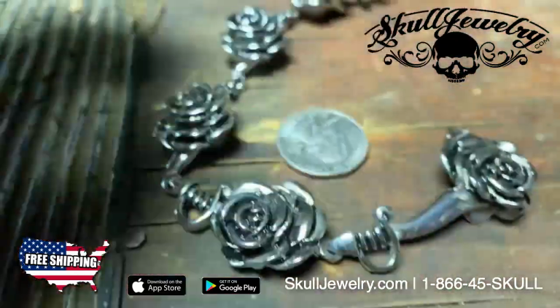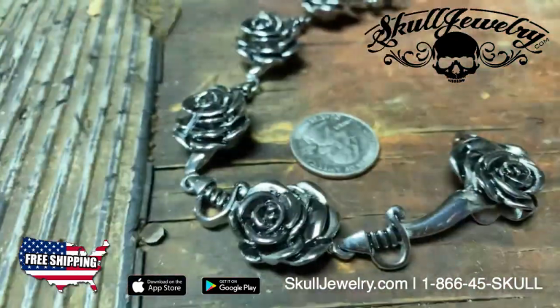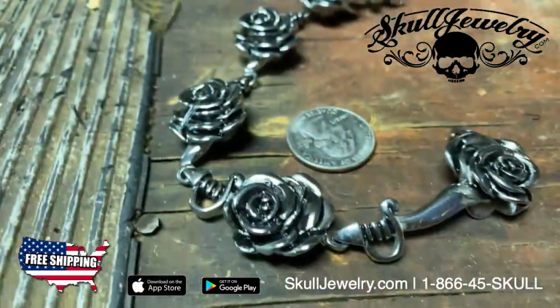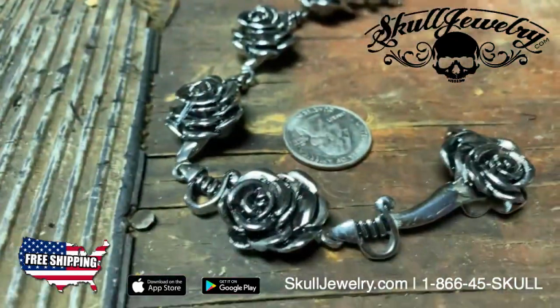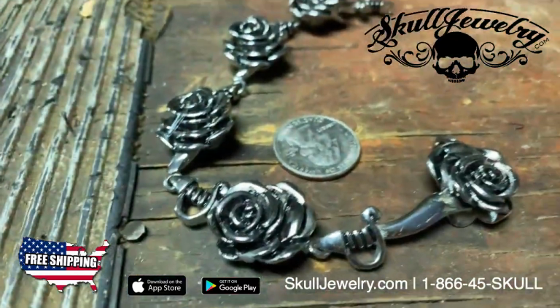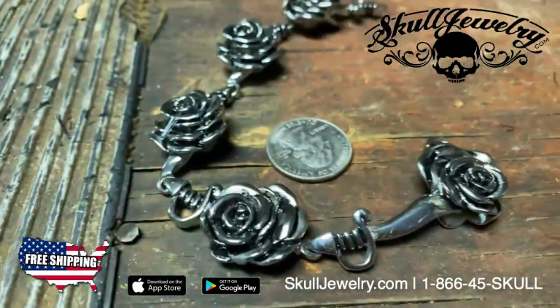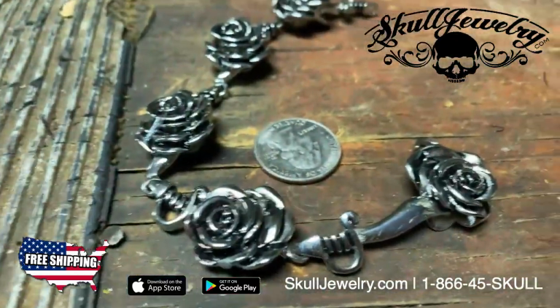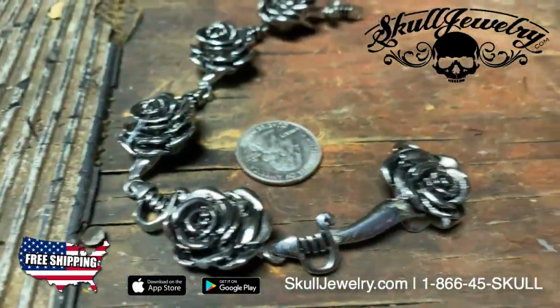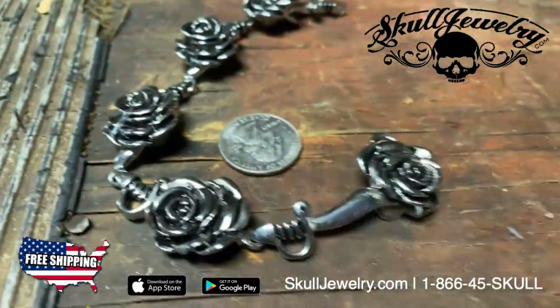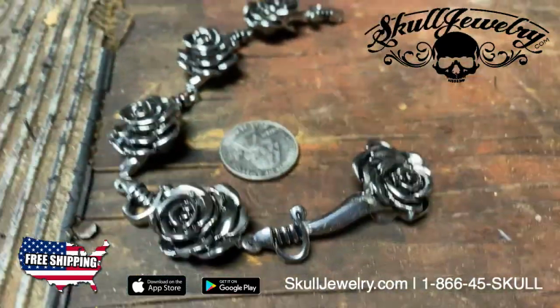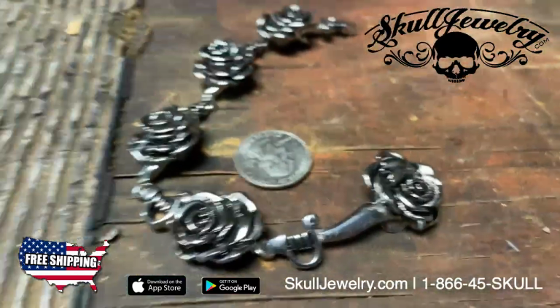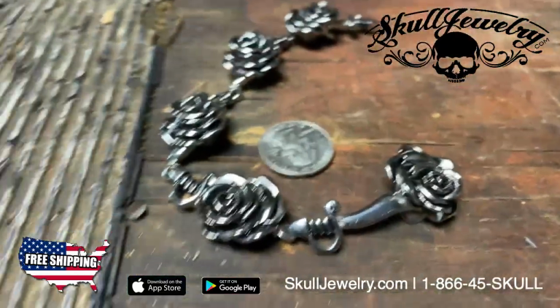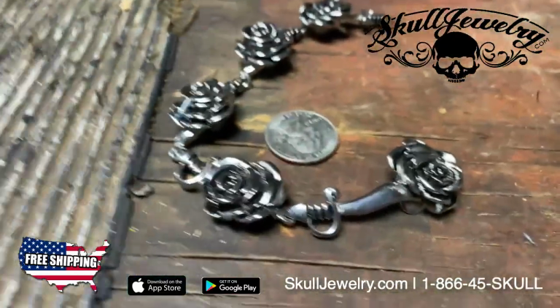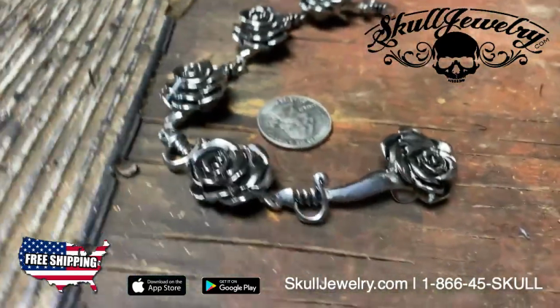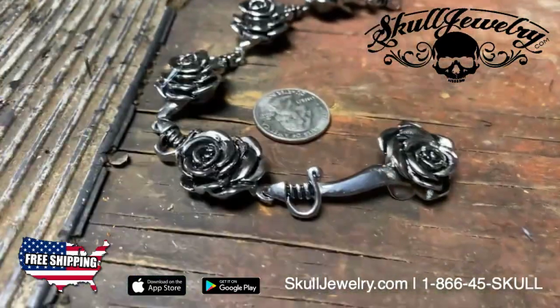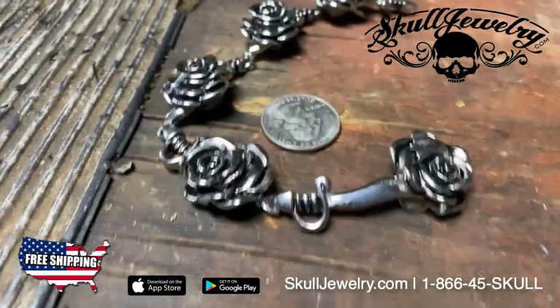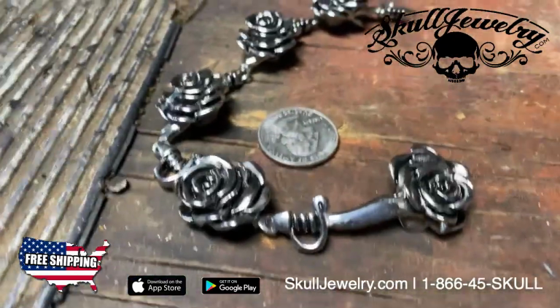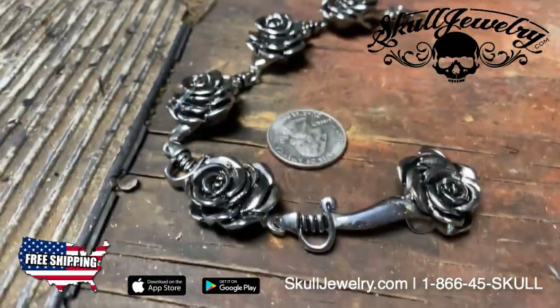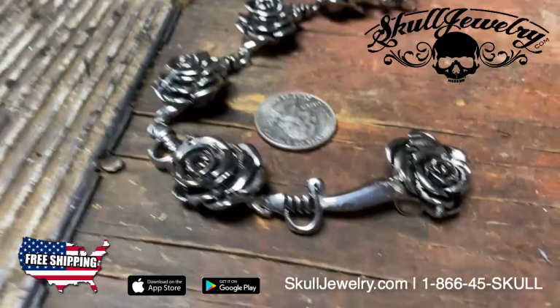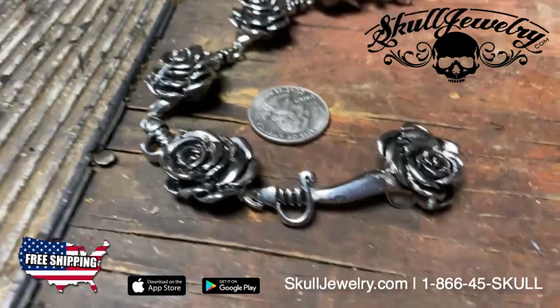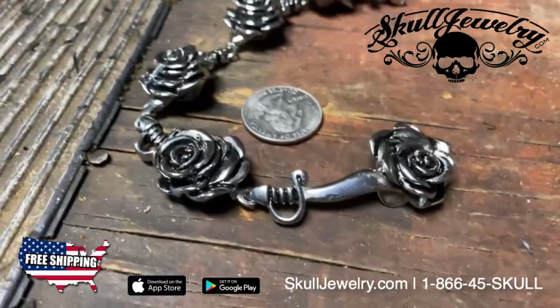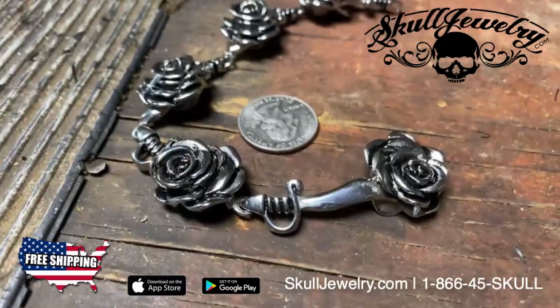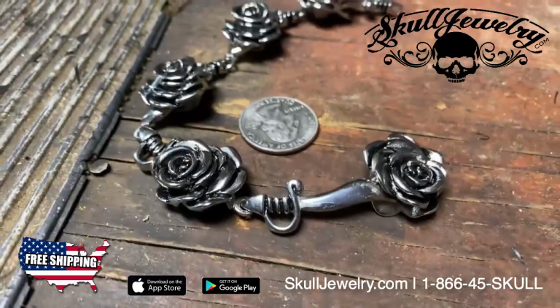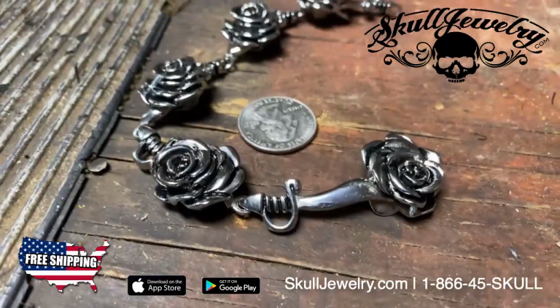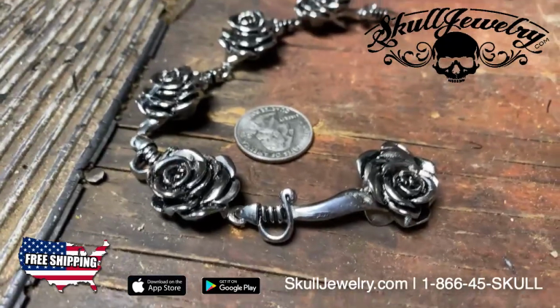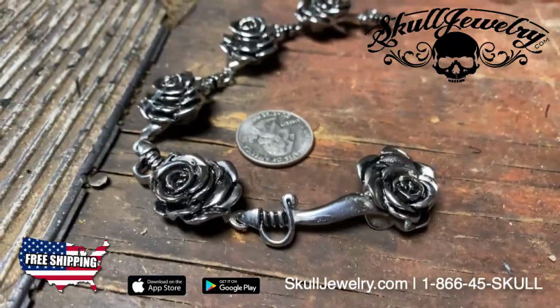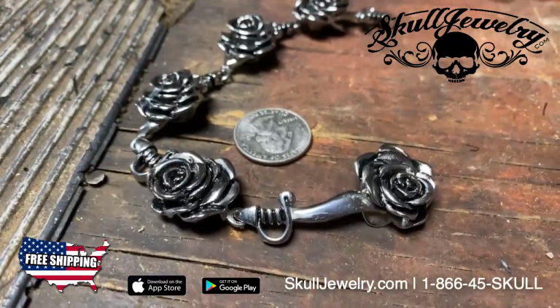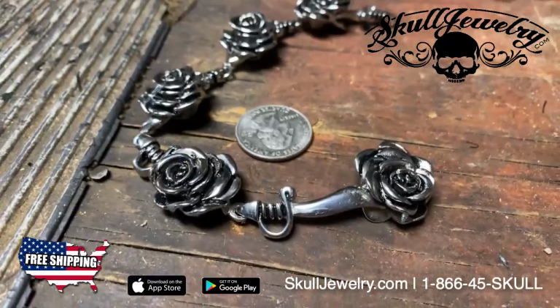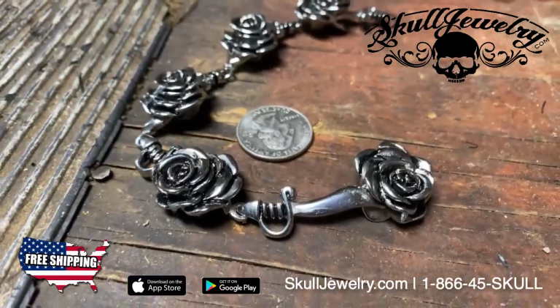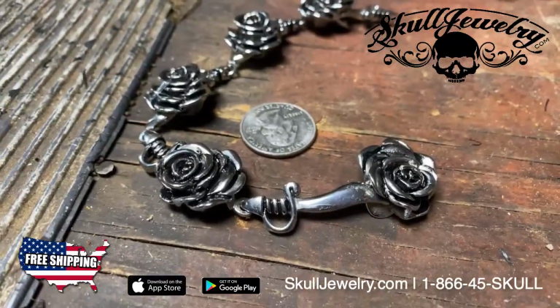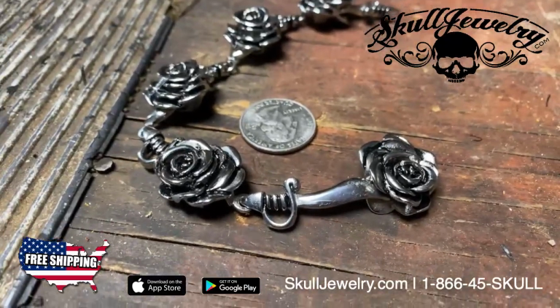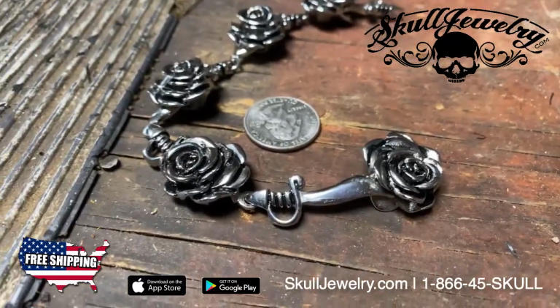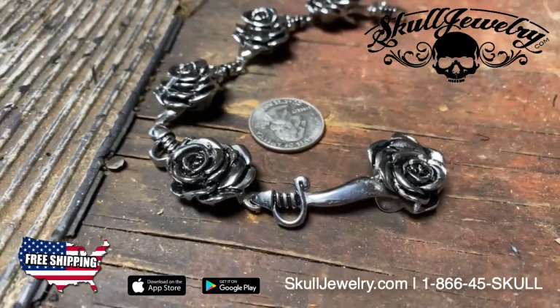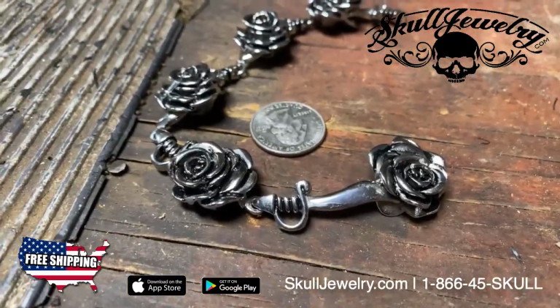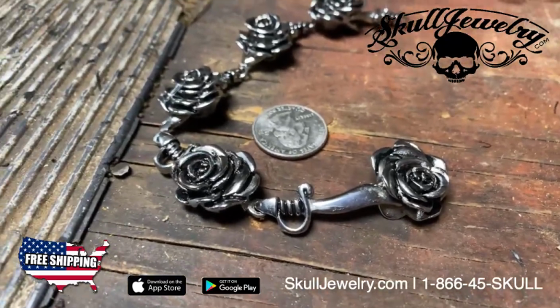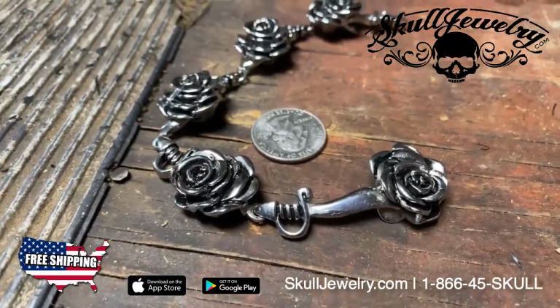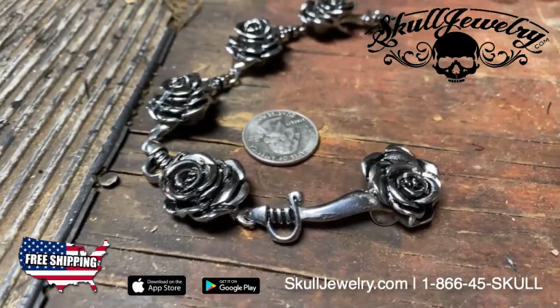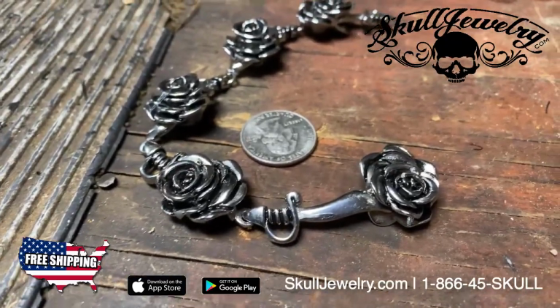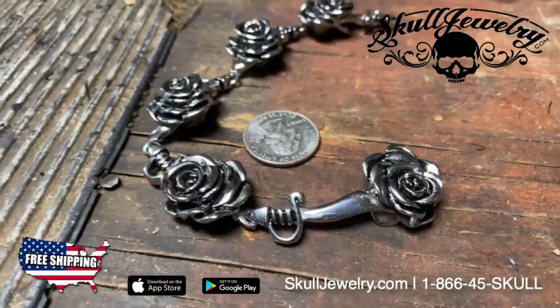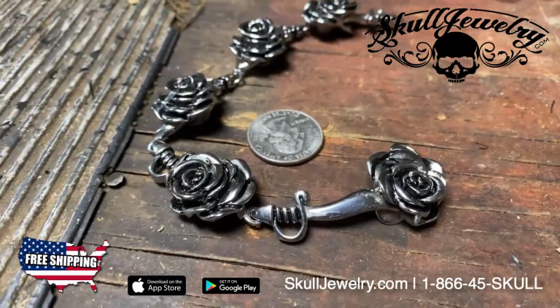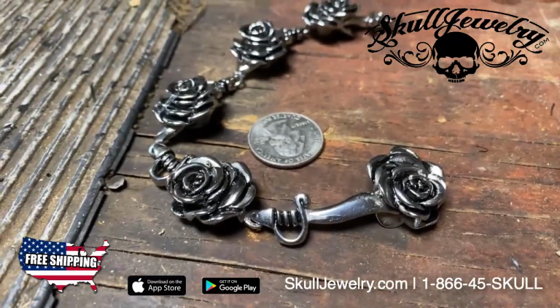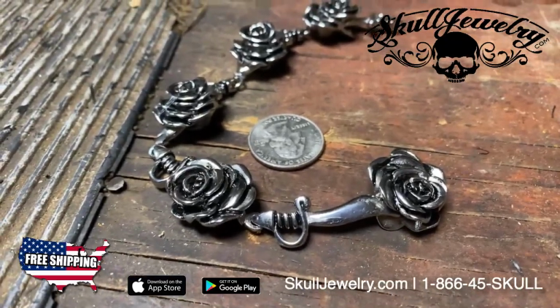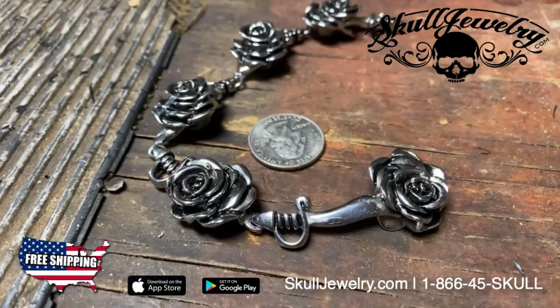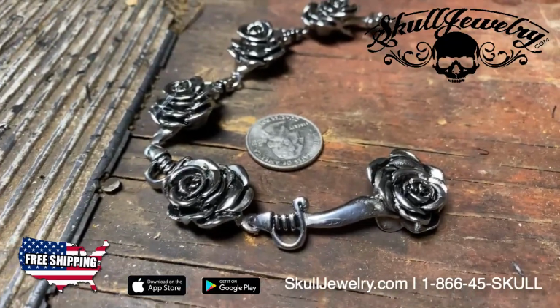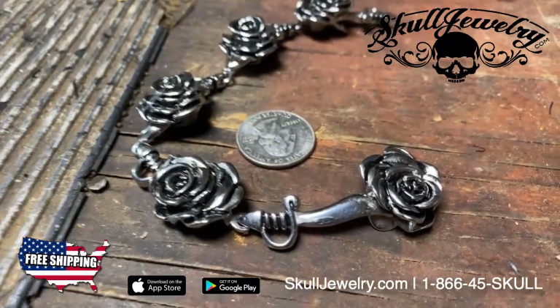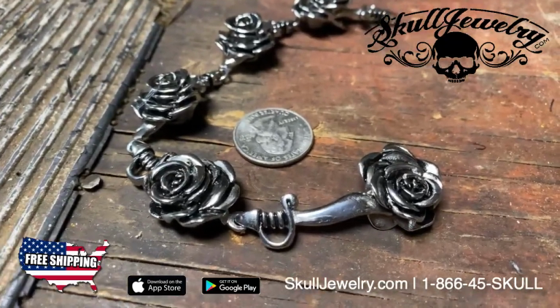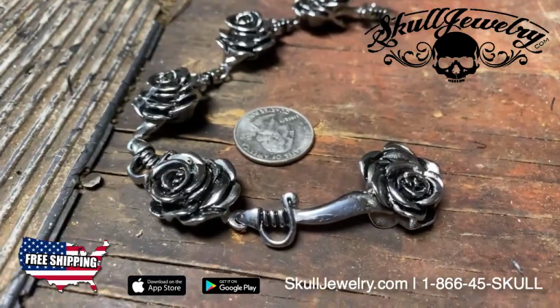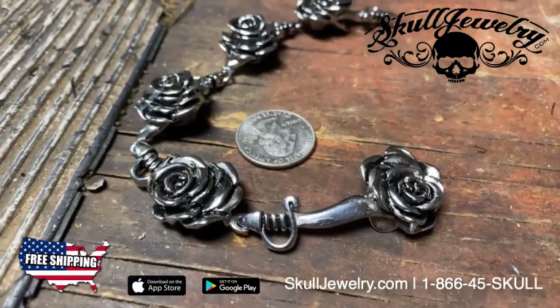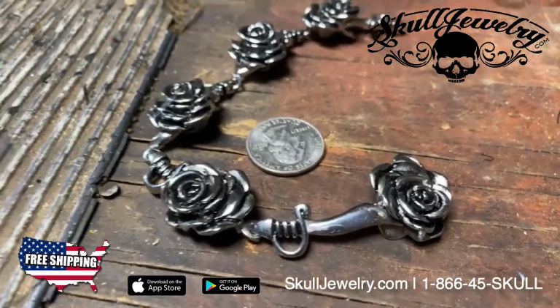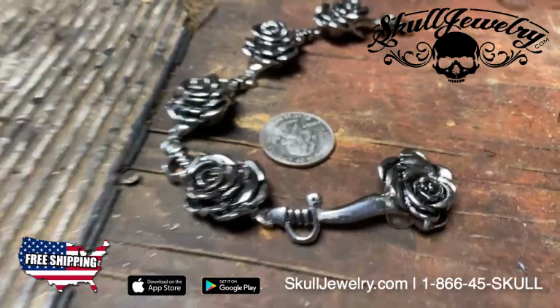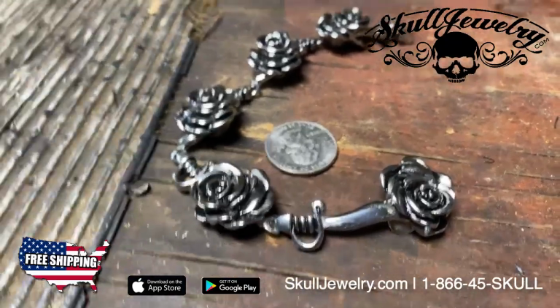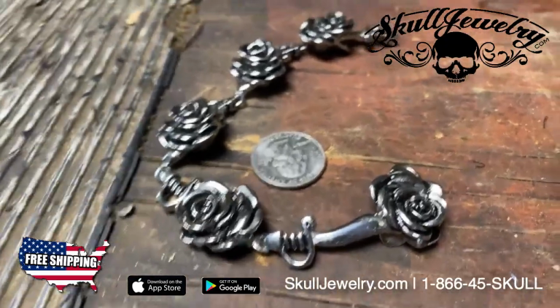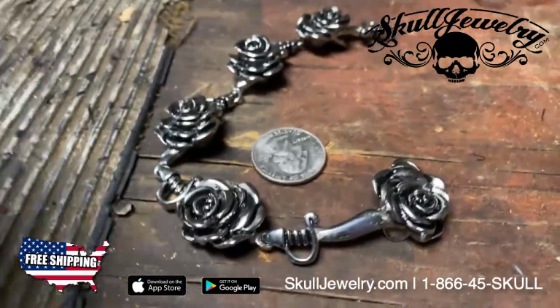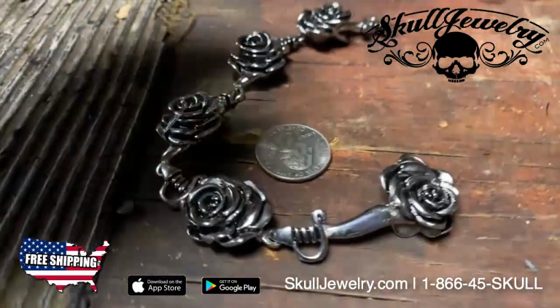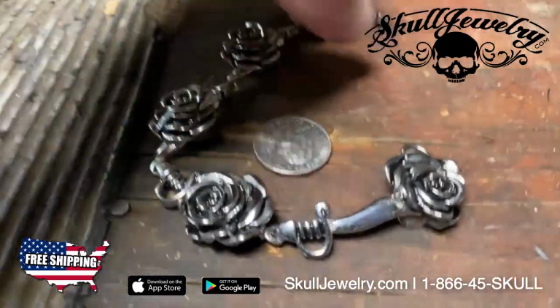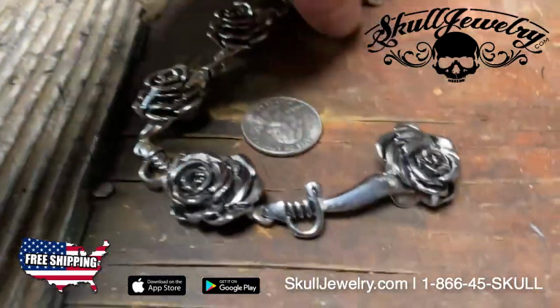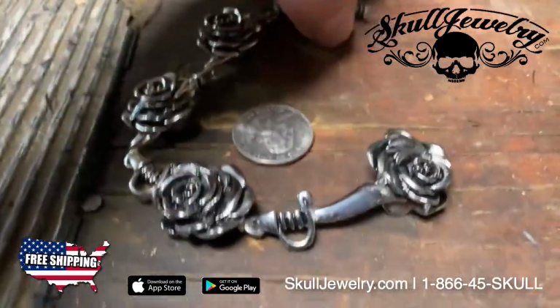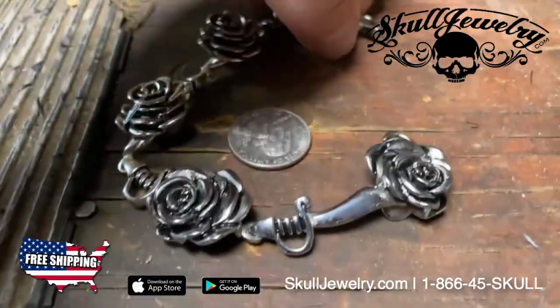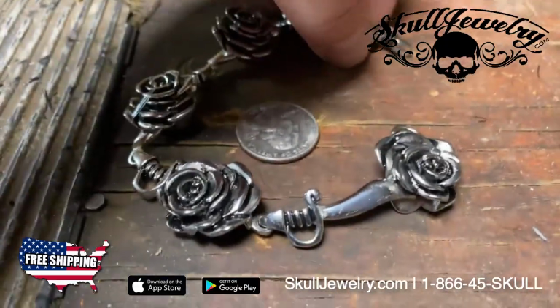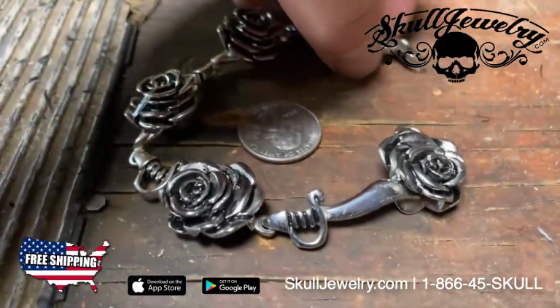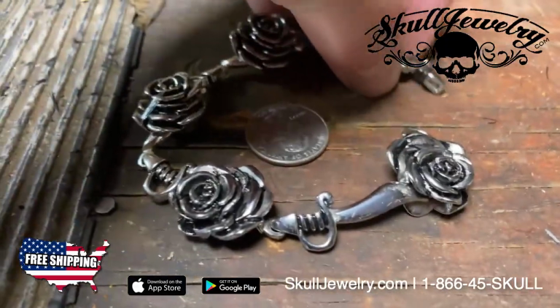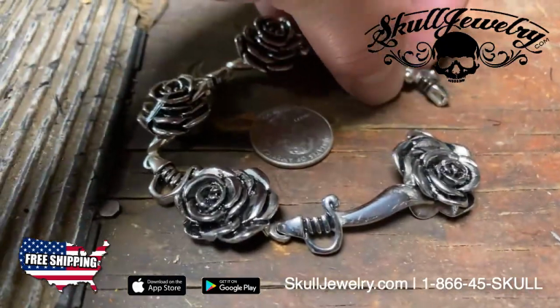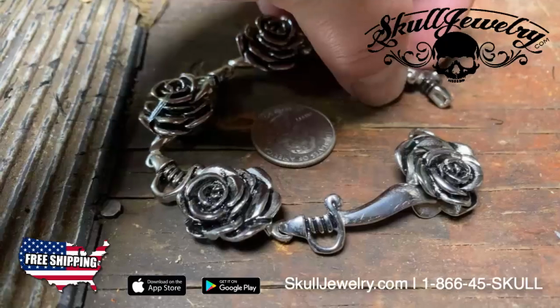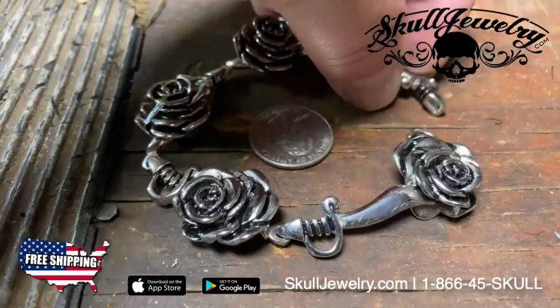It is a limited edition. A lot of people get upset because we have limited edition pieces, which means we don't make millions of them. So once it's sold out, it's gone forever.